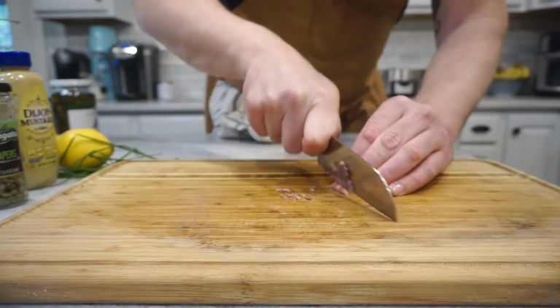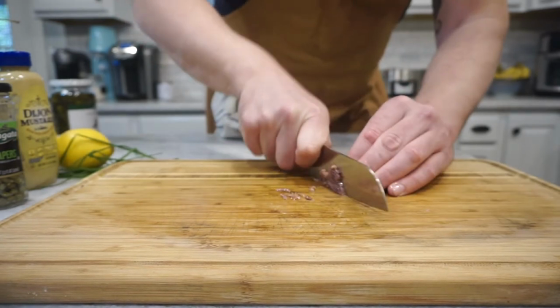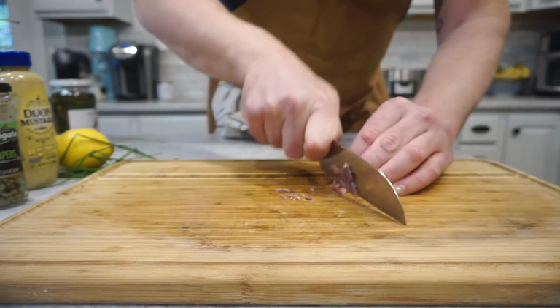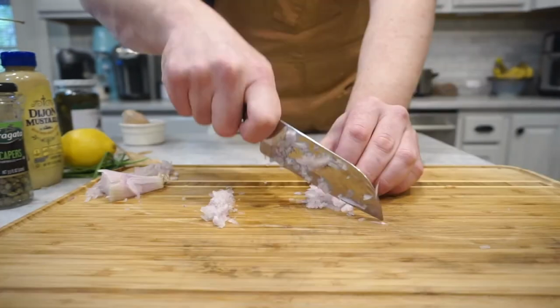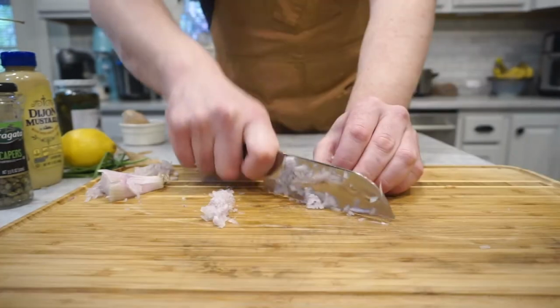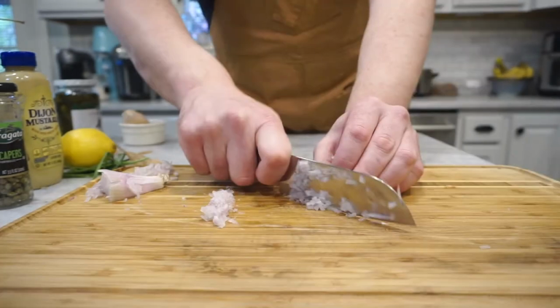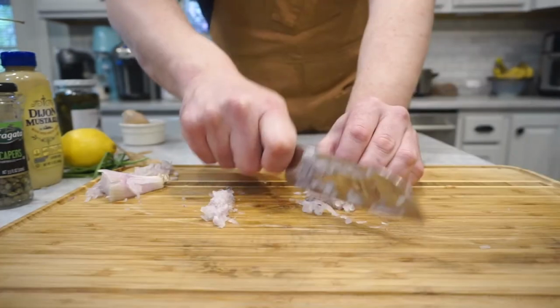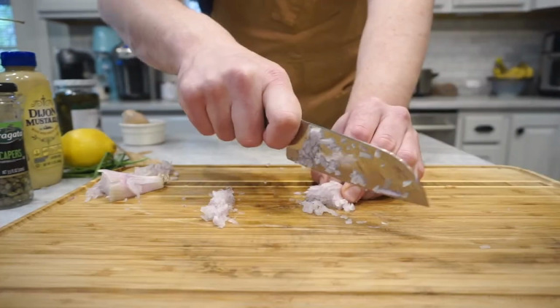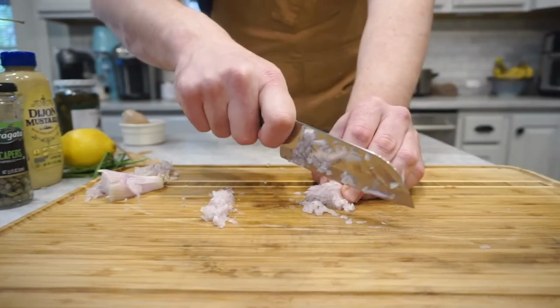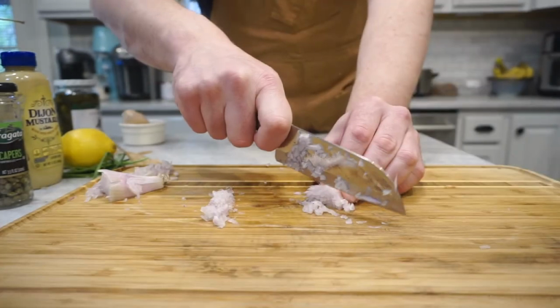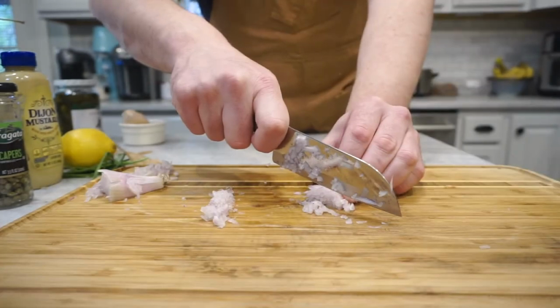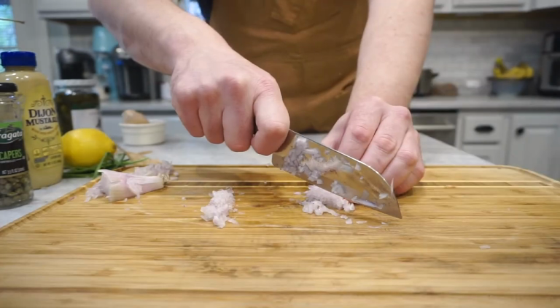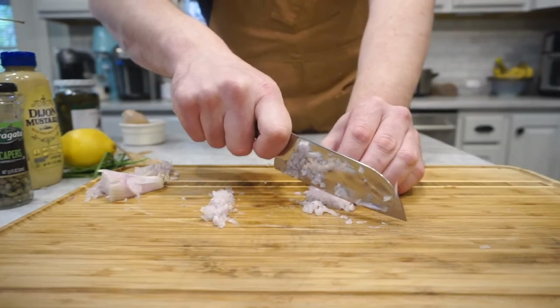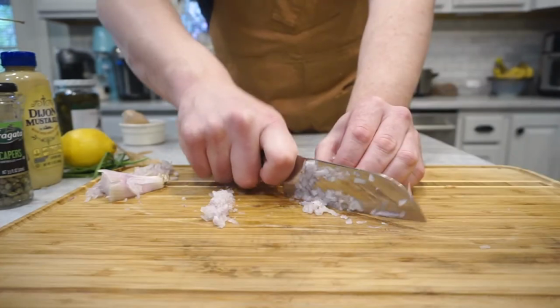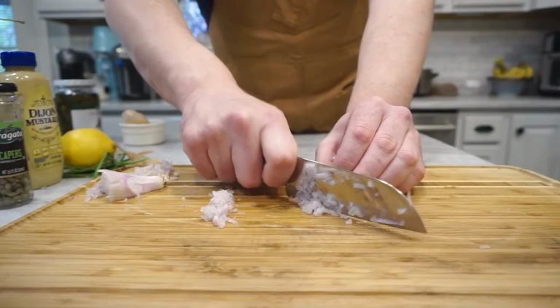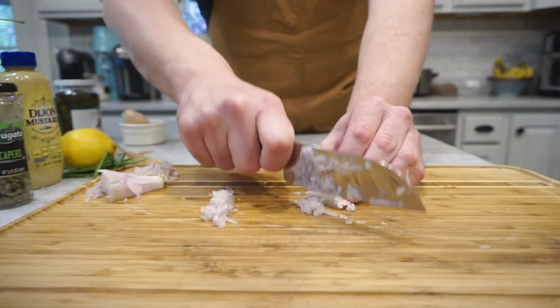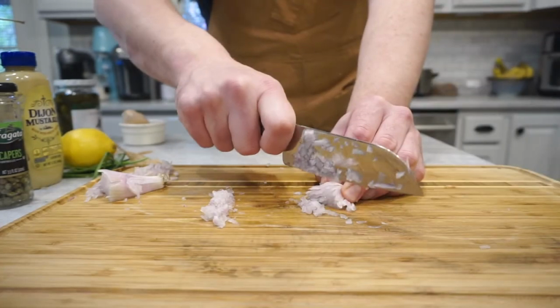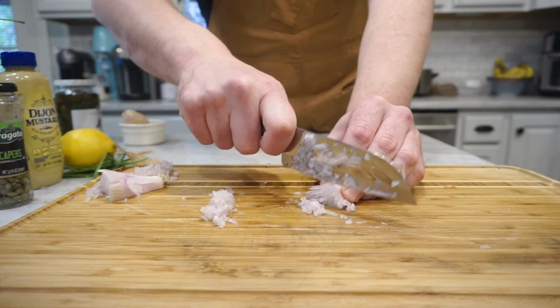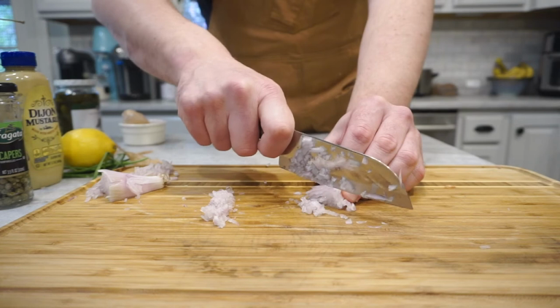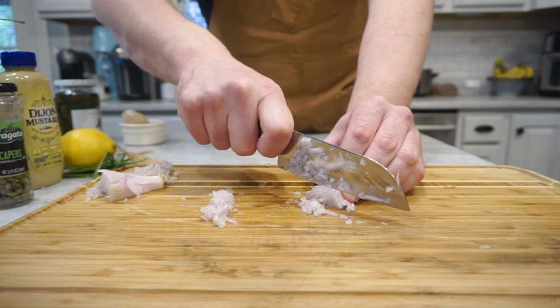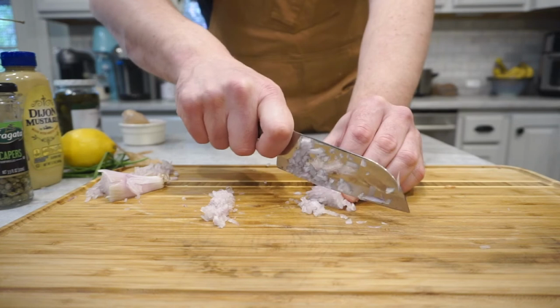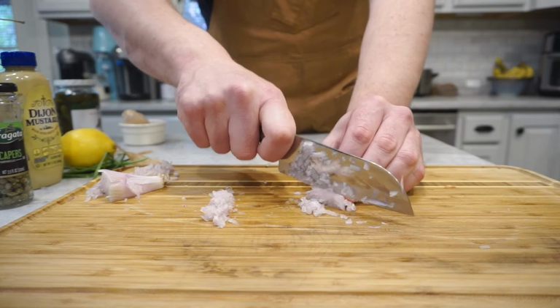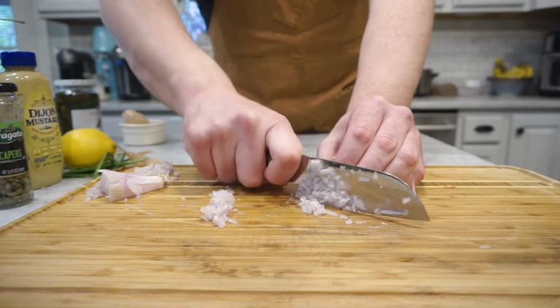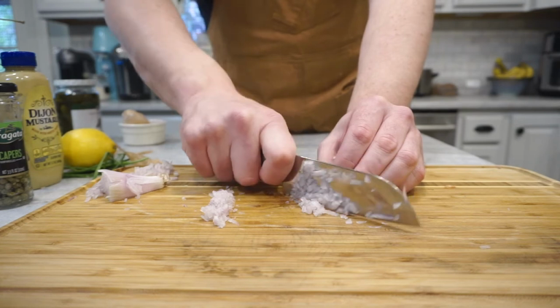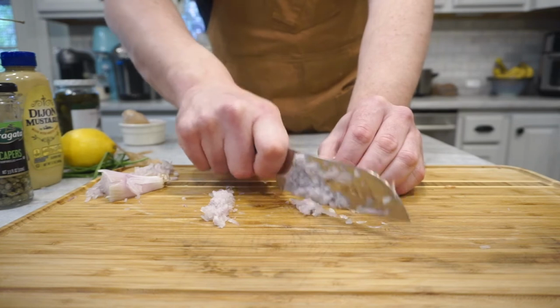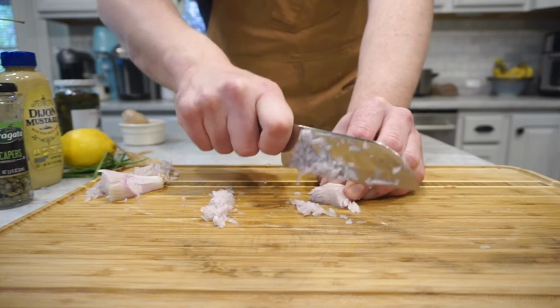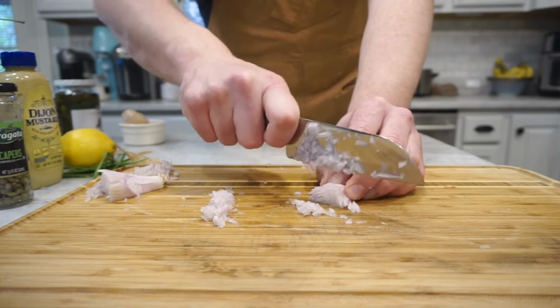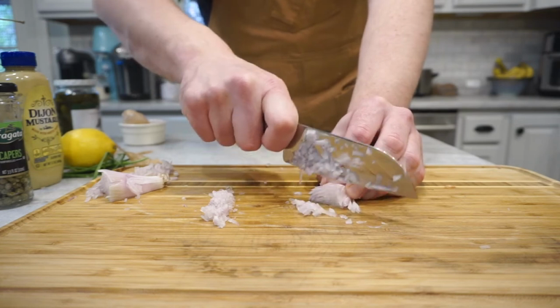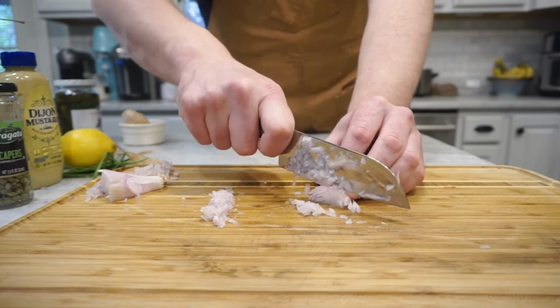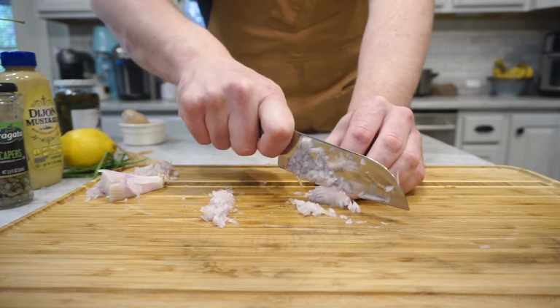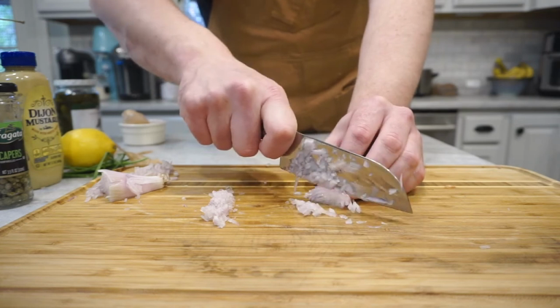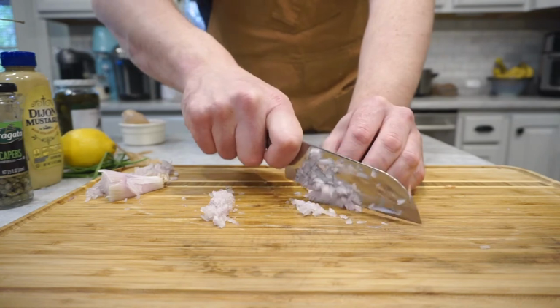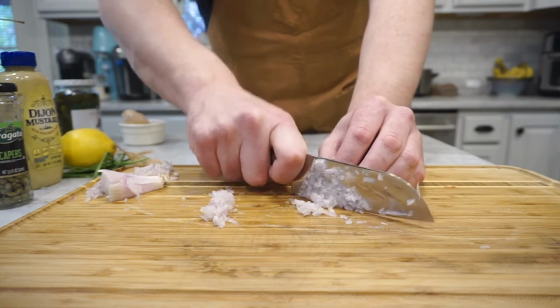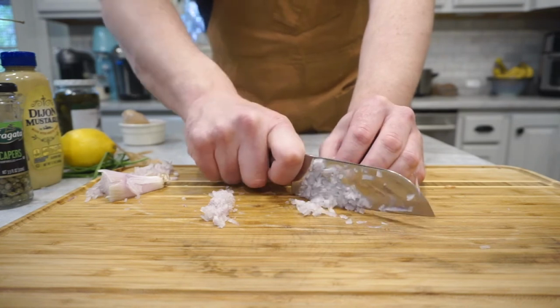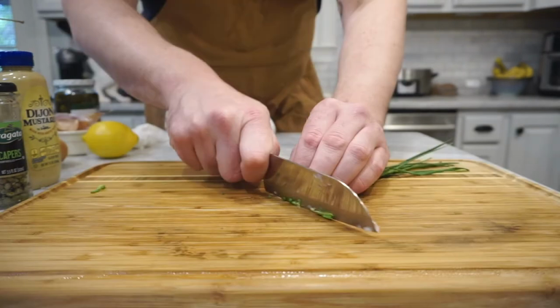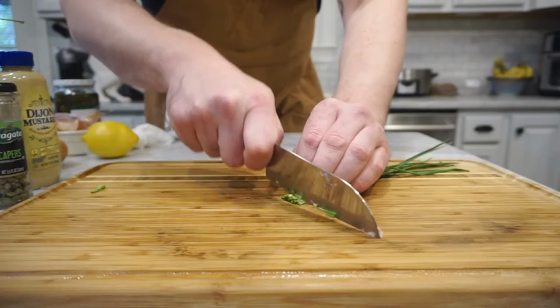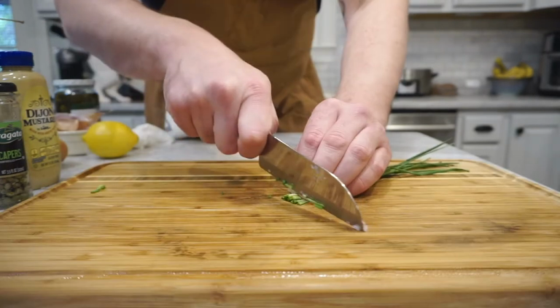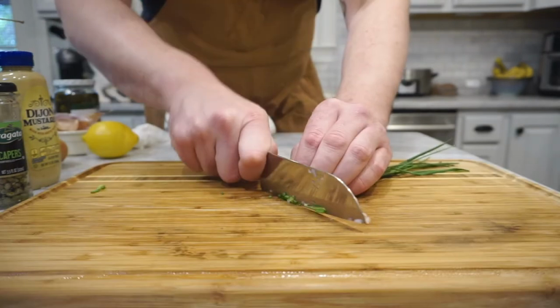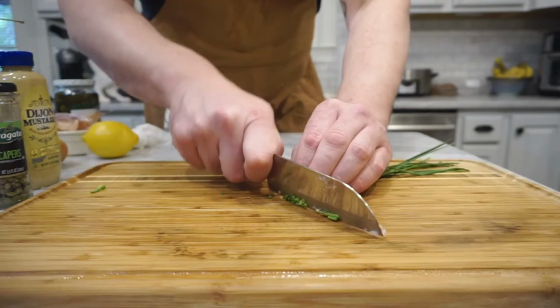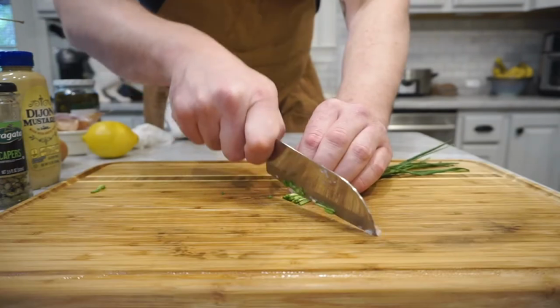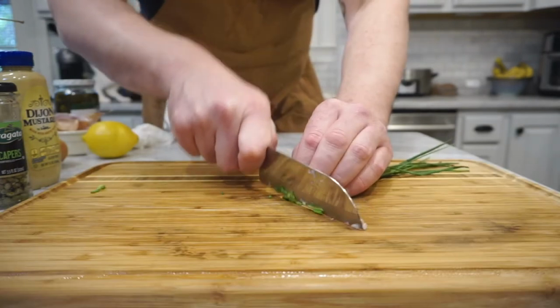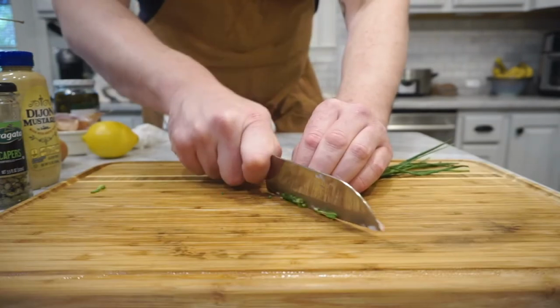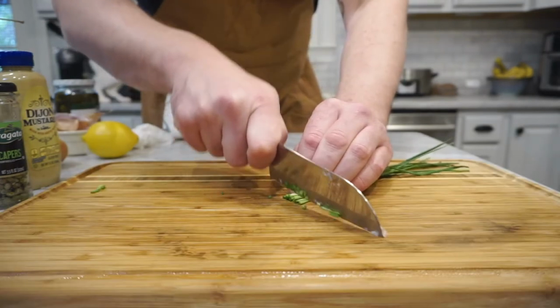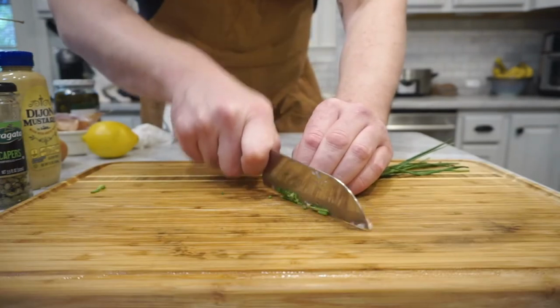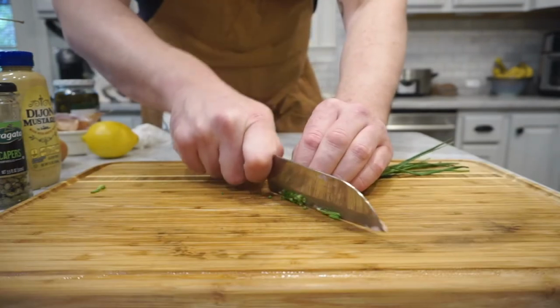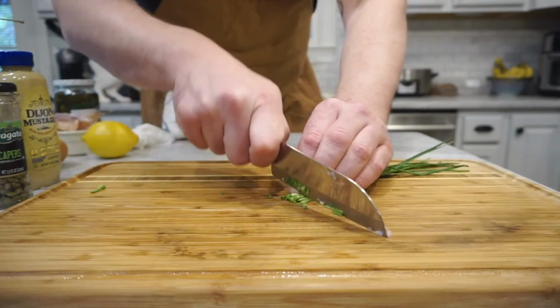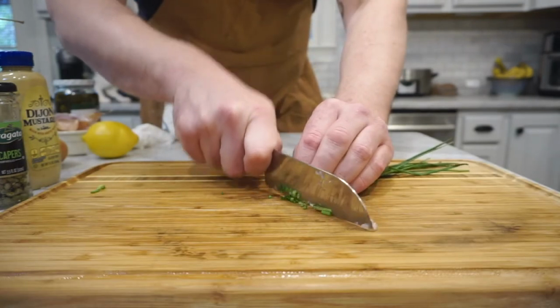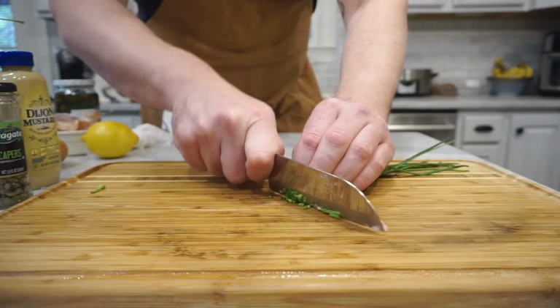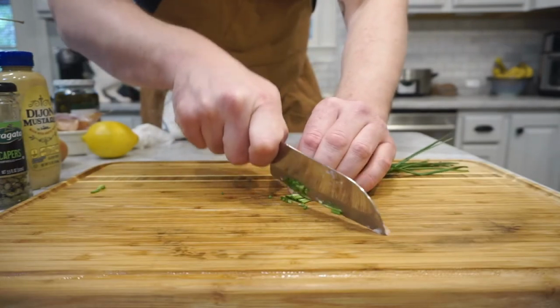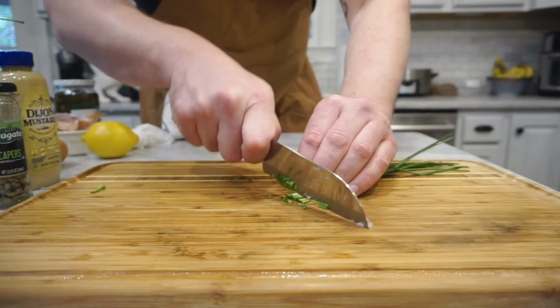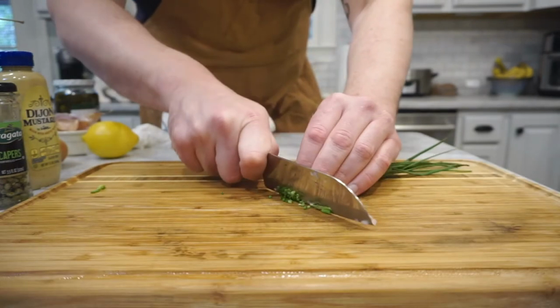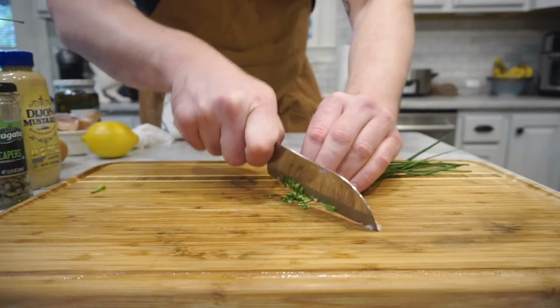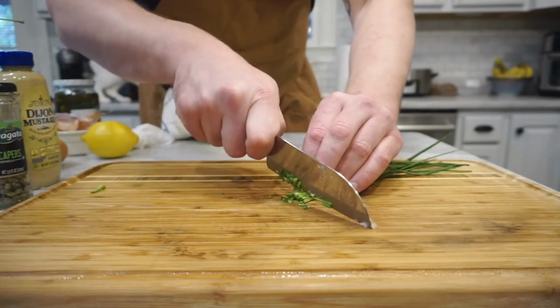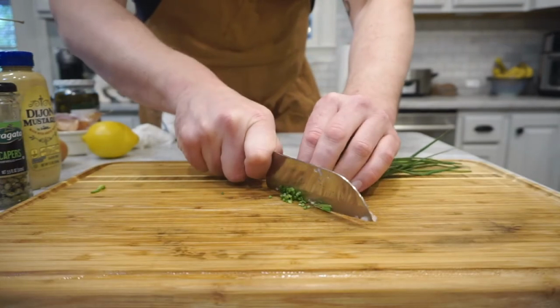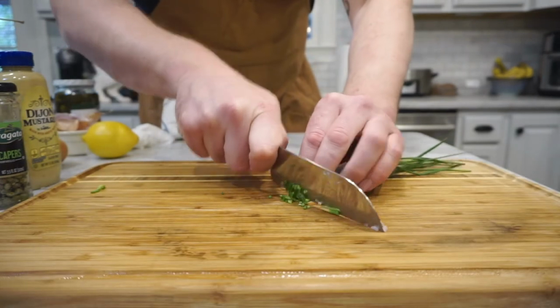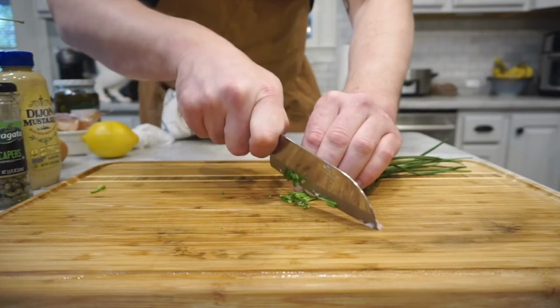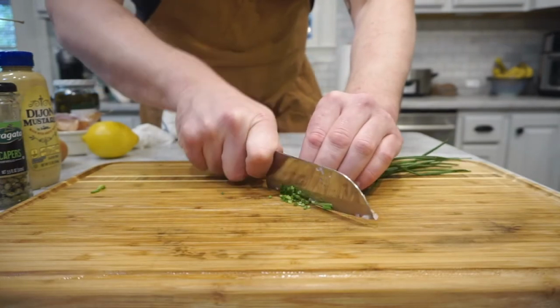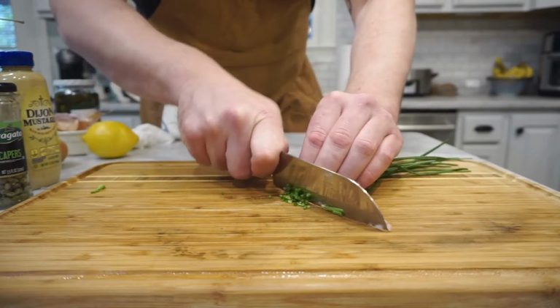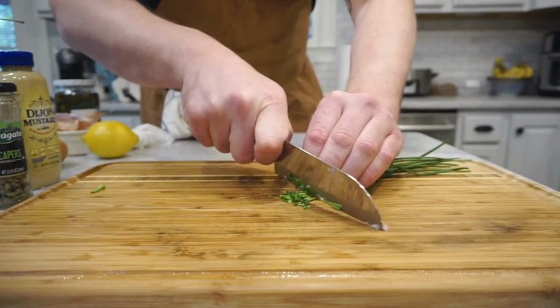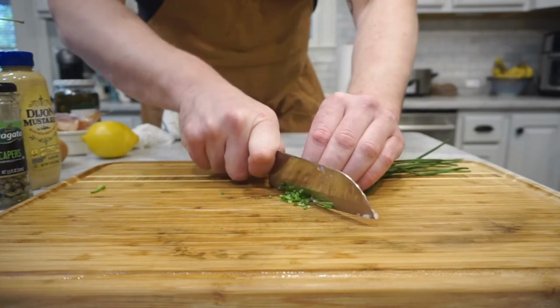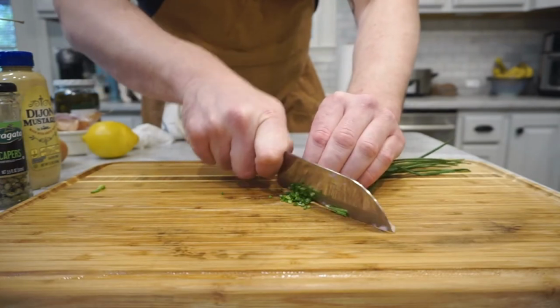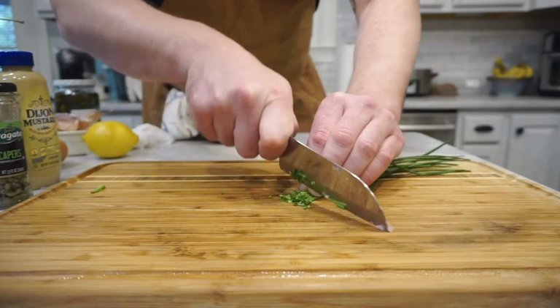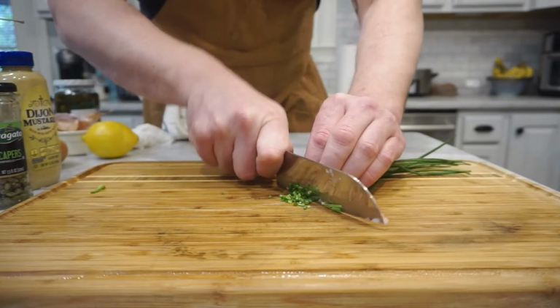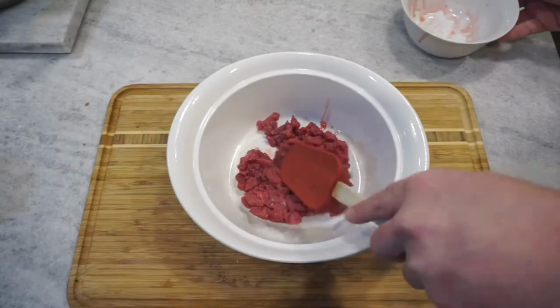Worcestershire is going to help balance that as well. I've got some diced up shallots, some really finely chopped up chives.